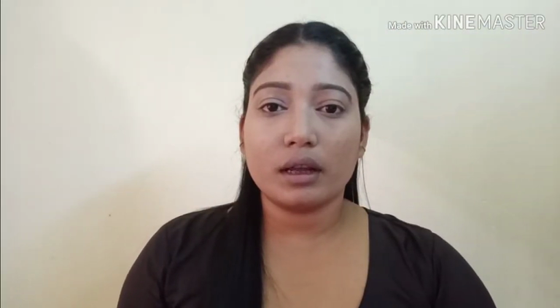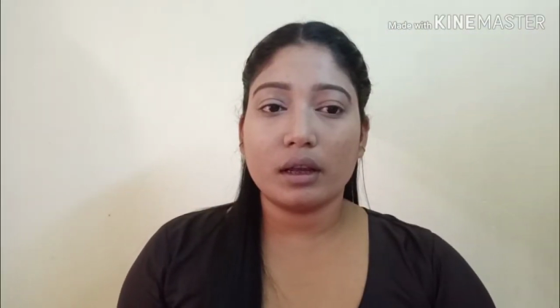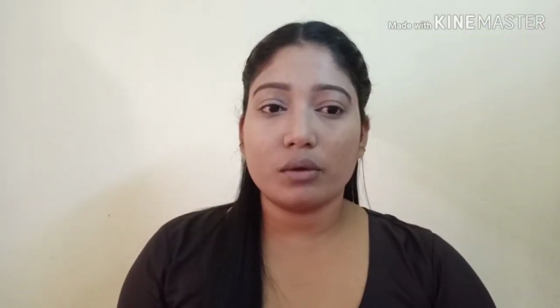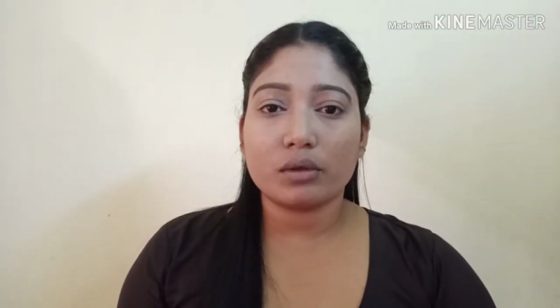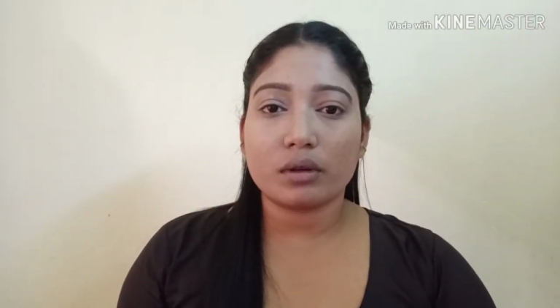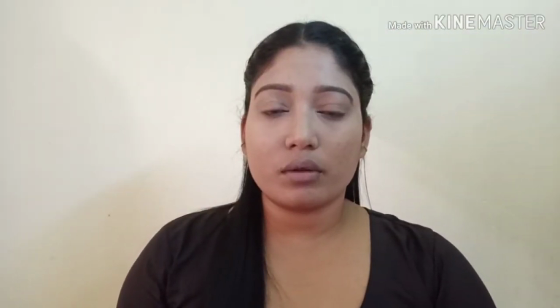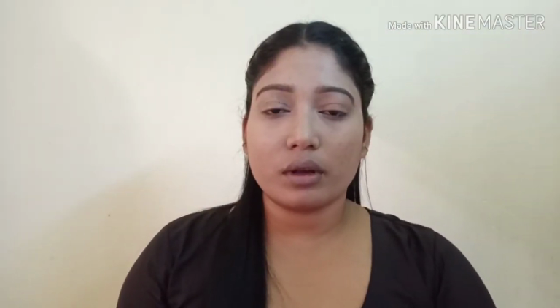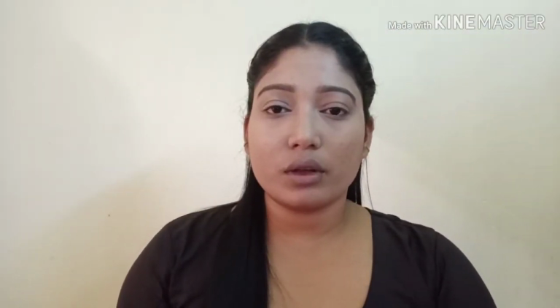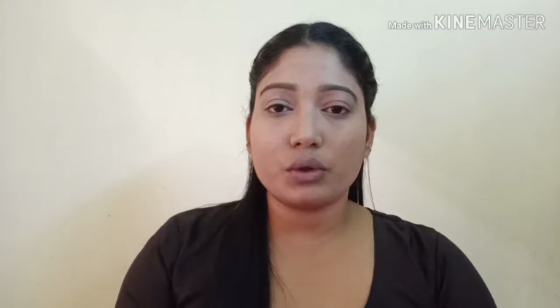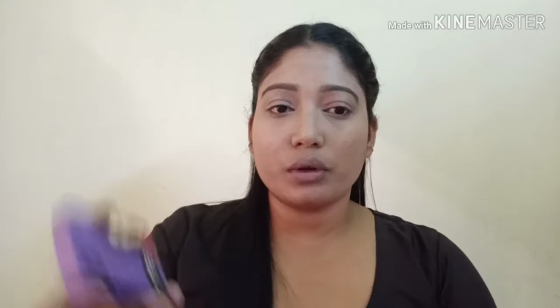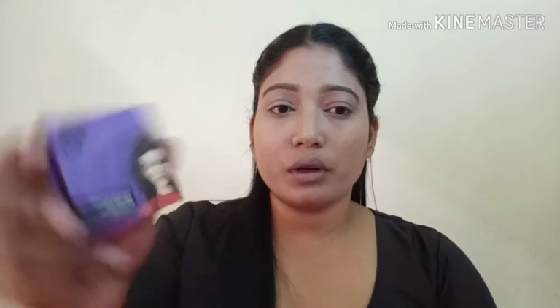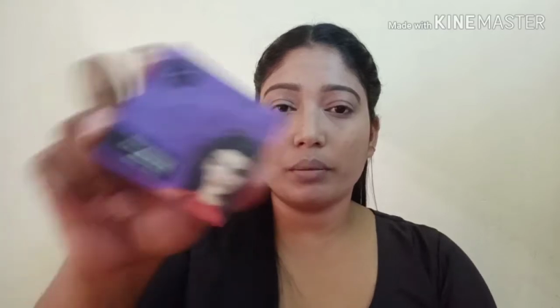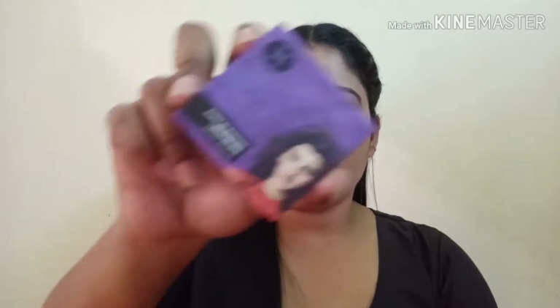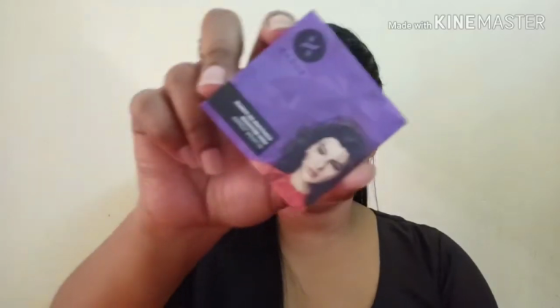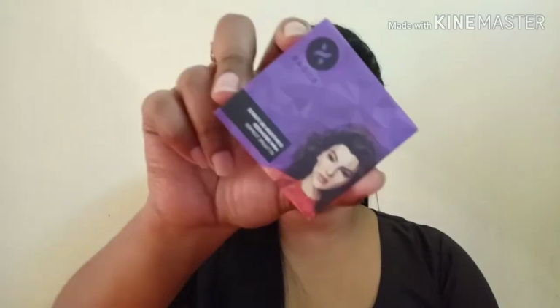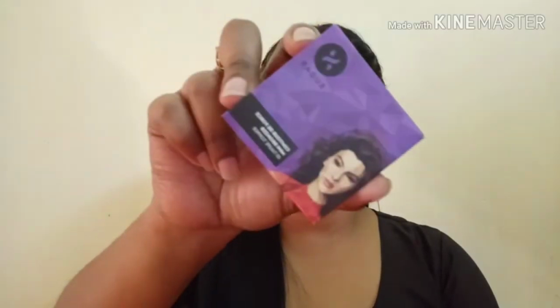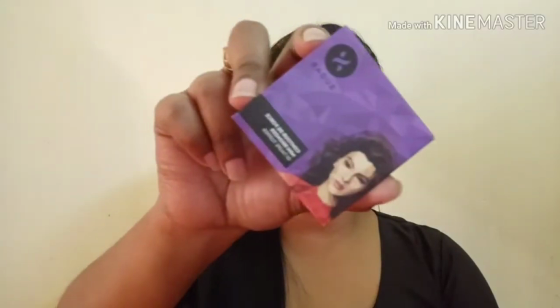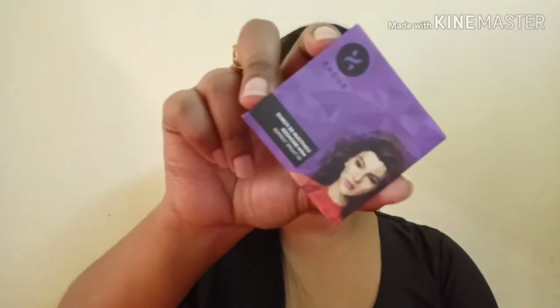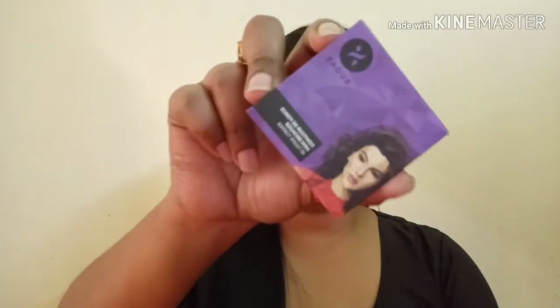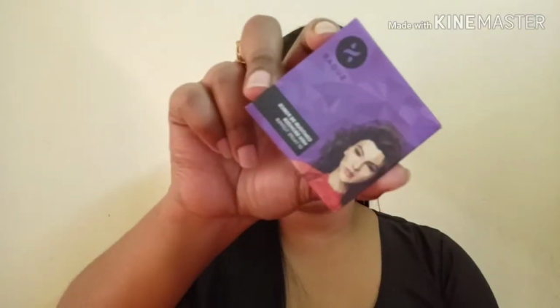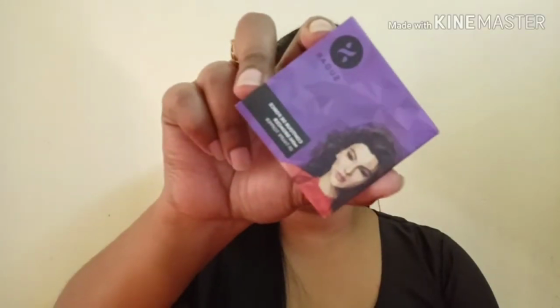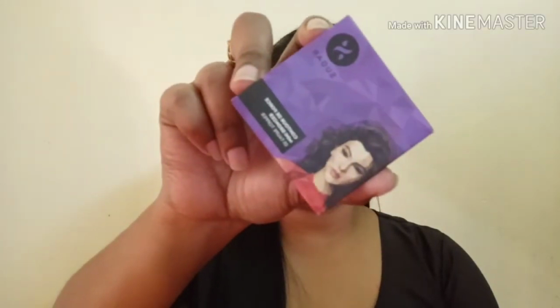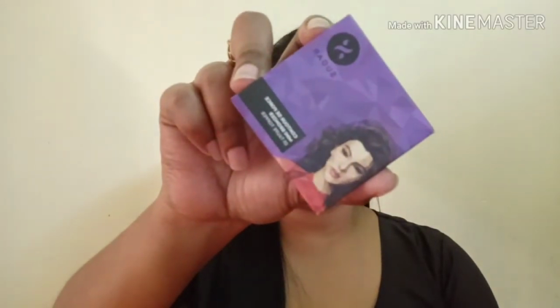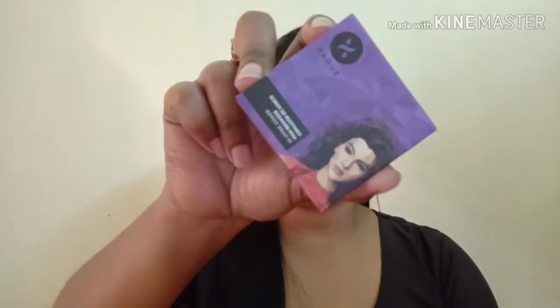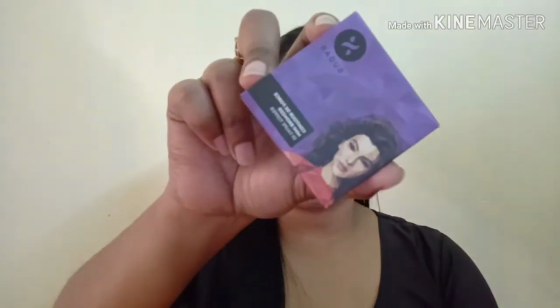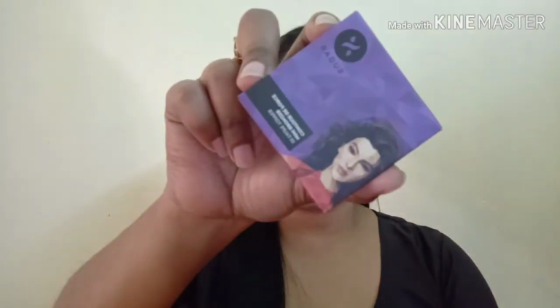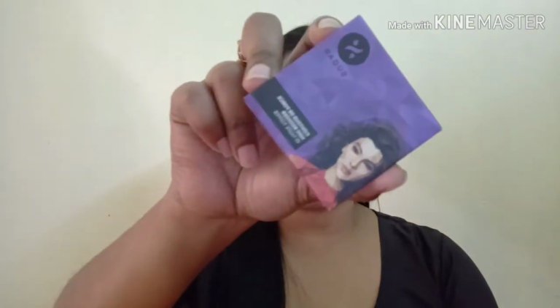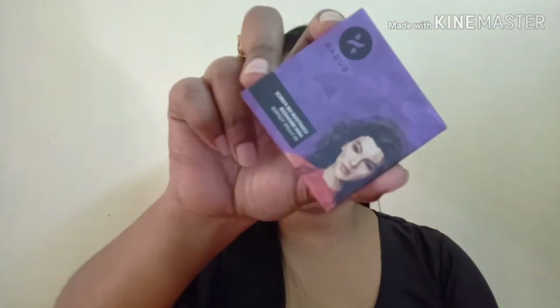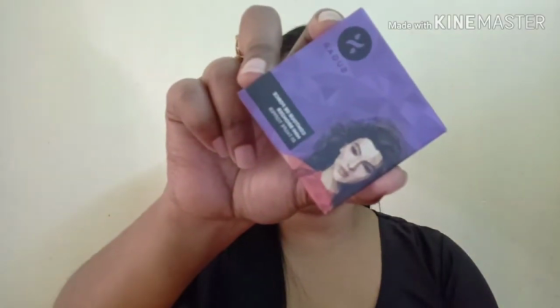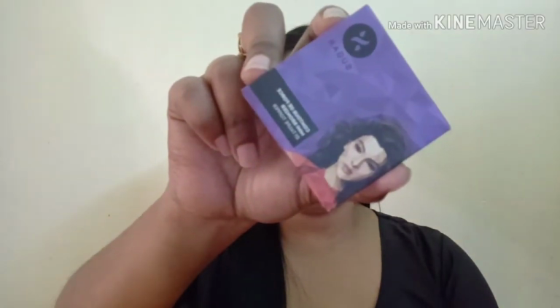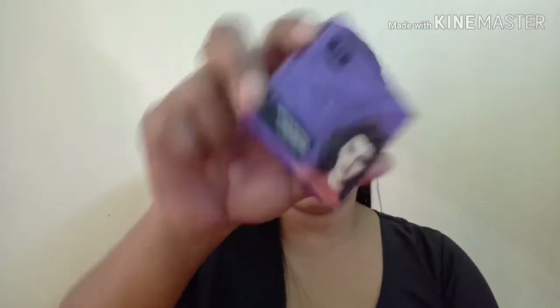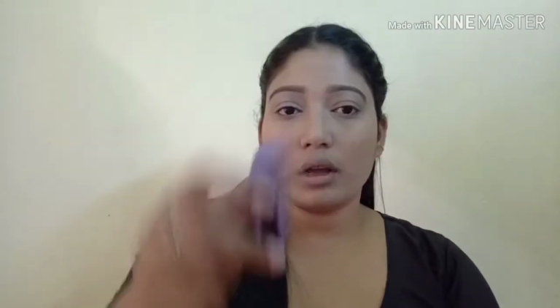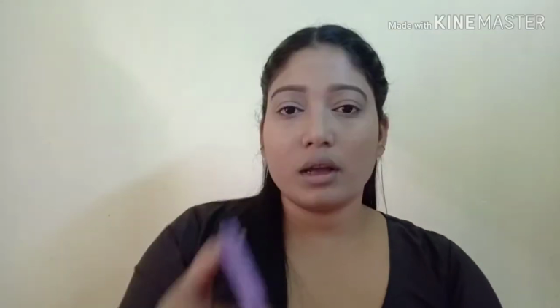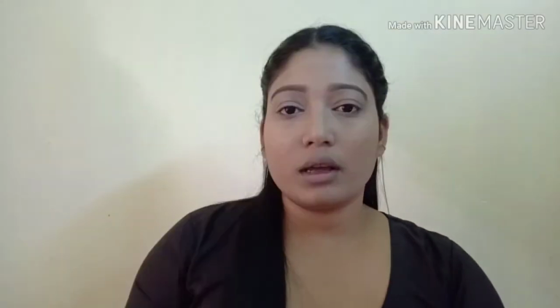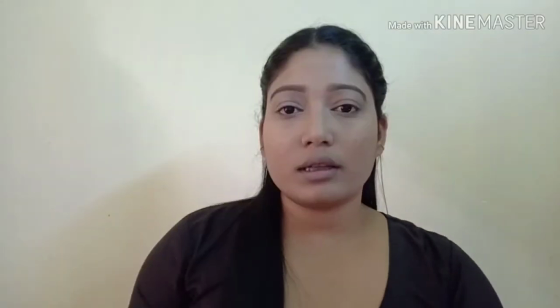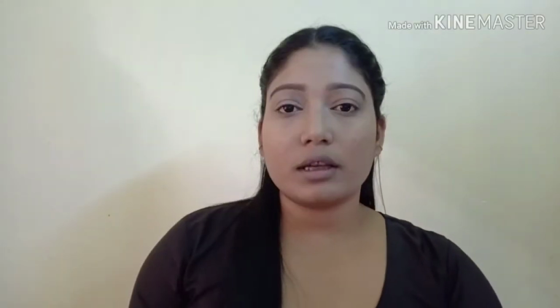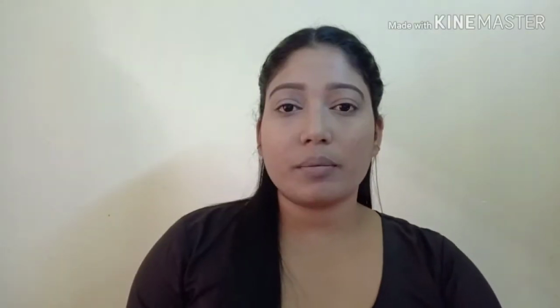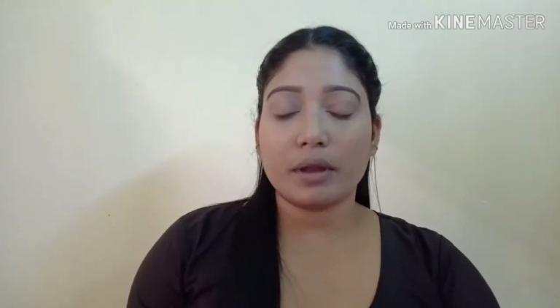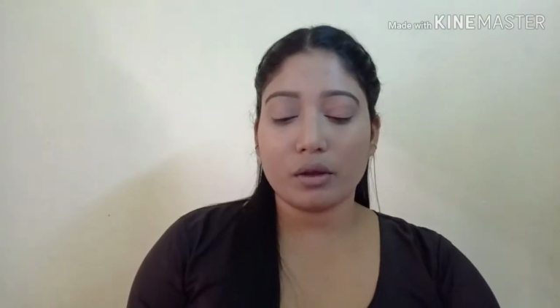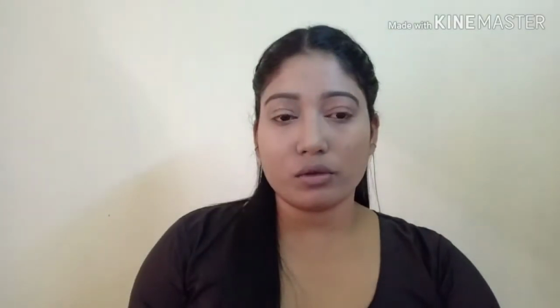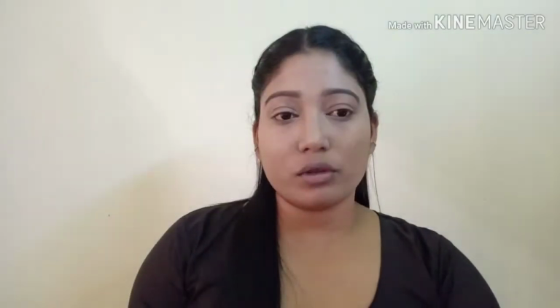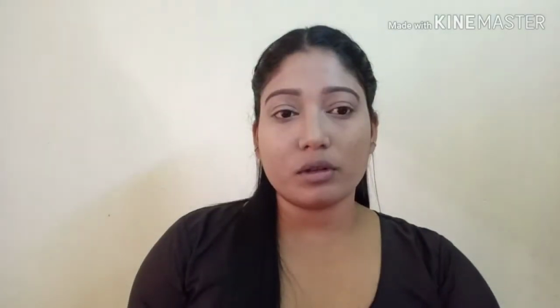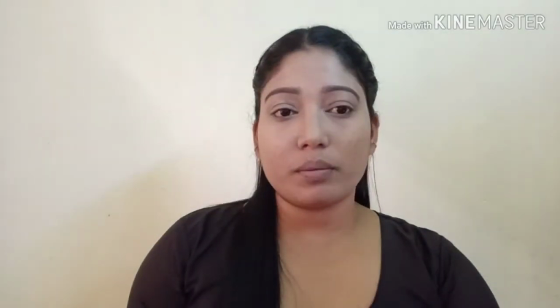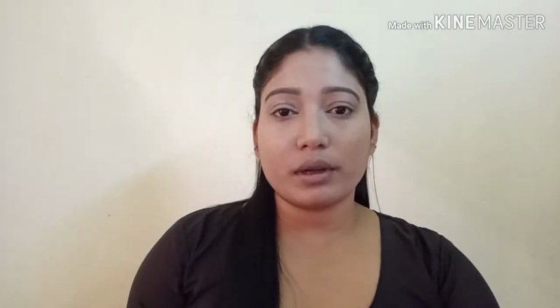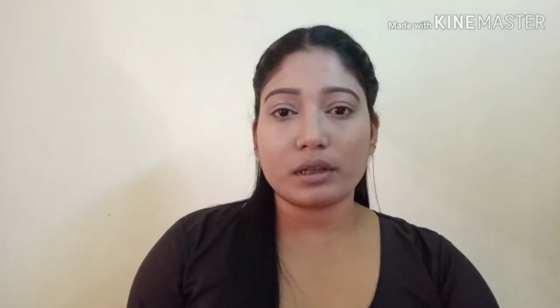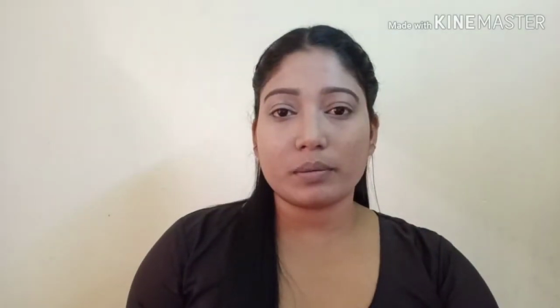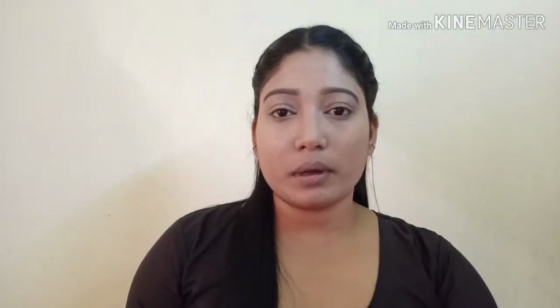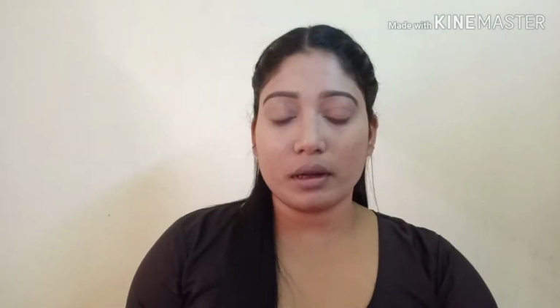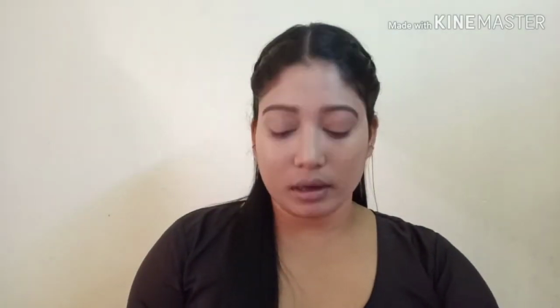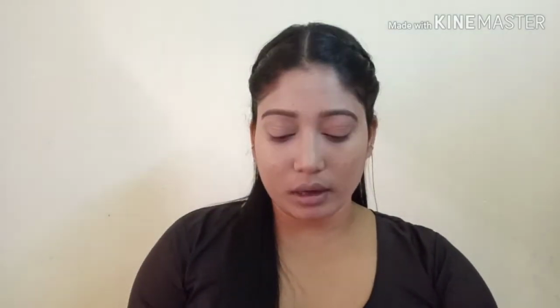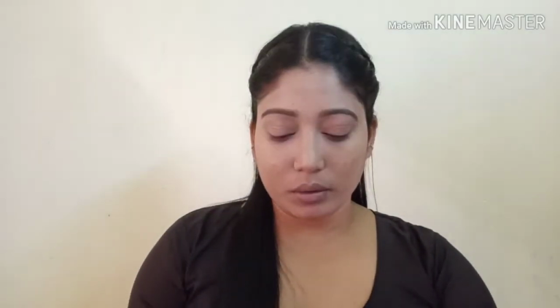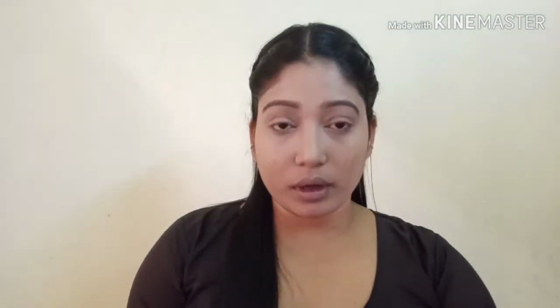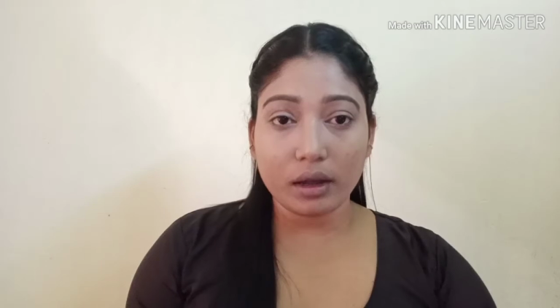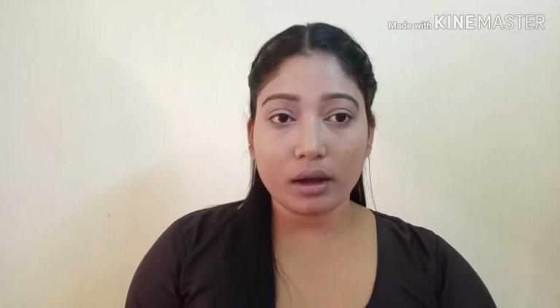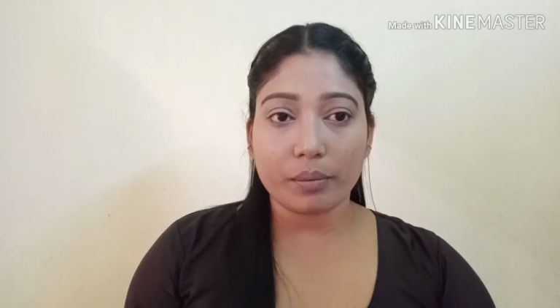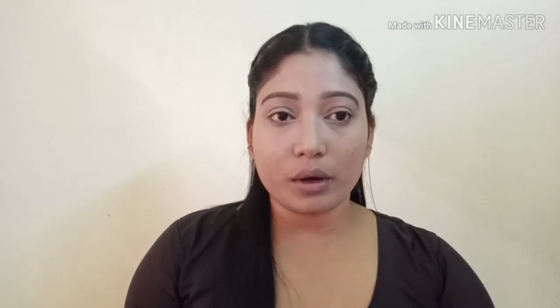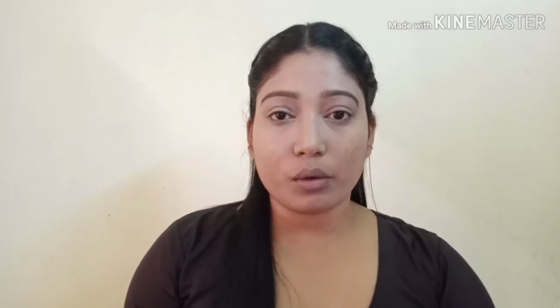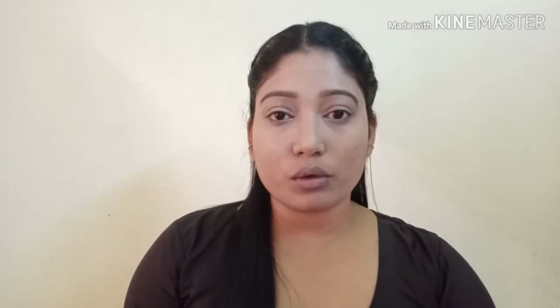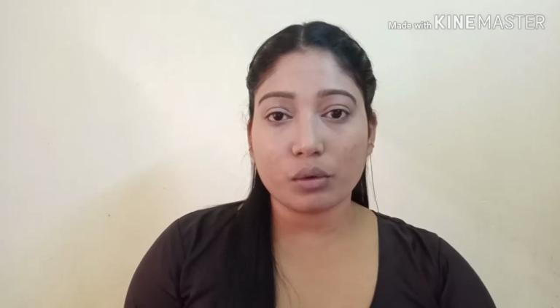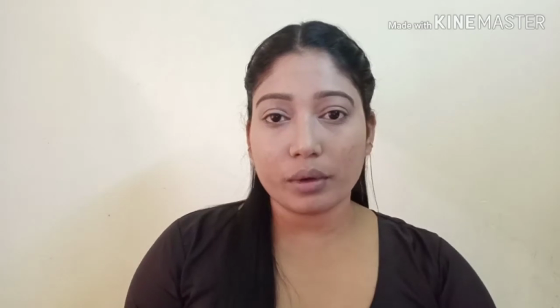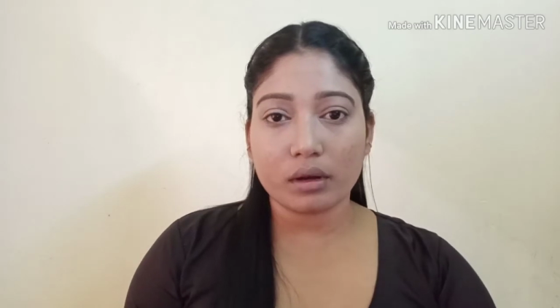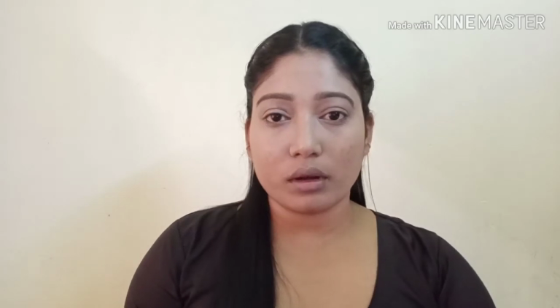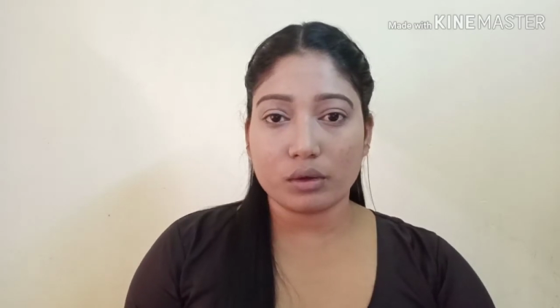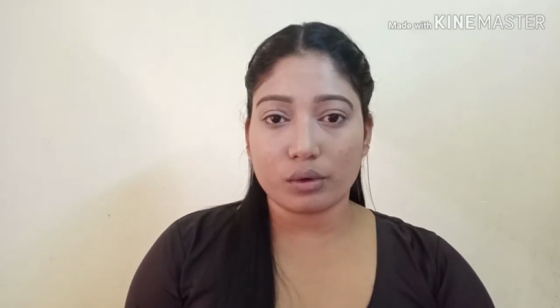I will use Sugar Mini Bronzer in the shade Top A Topper. I will put it in my usual places. Next, I will contour my nose.